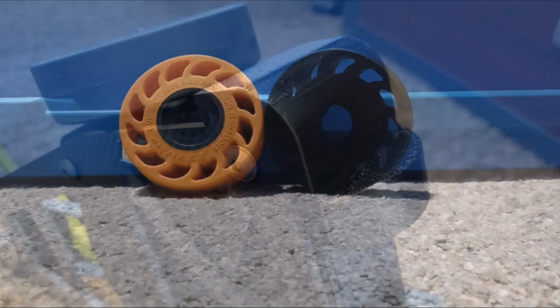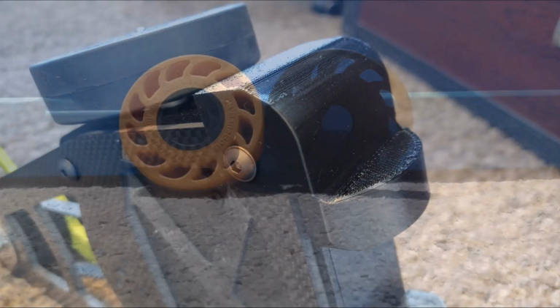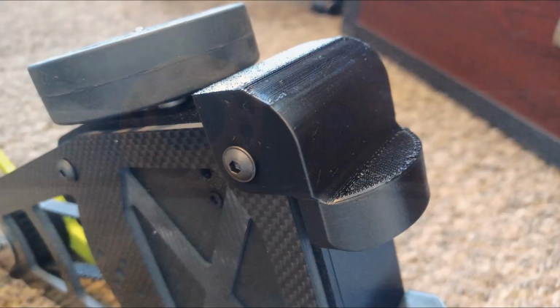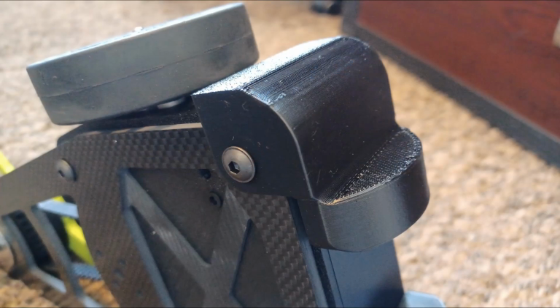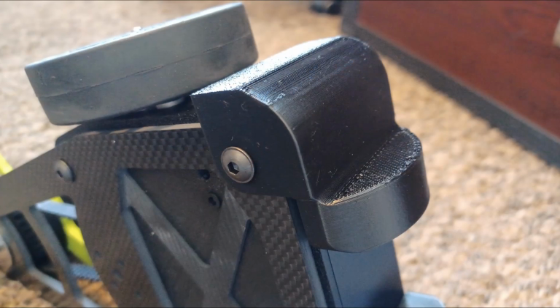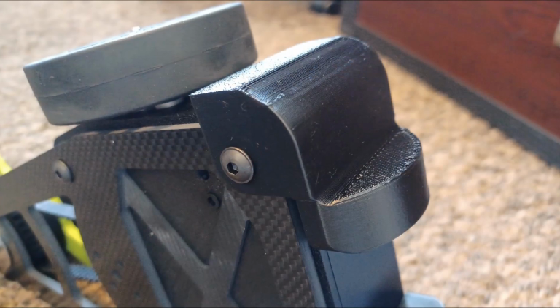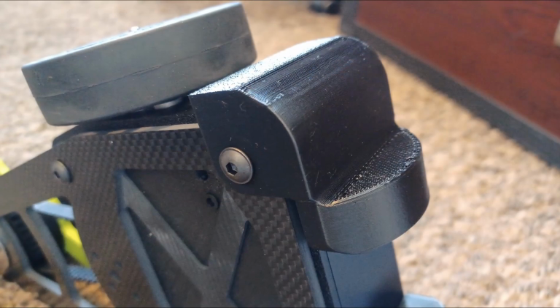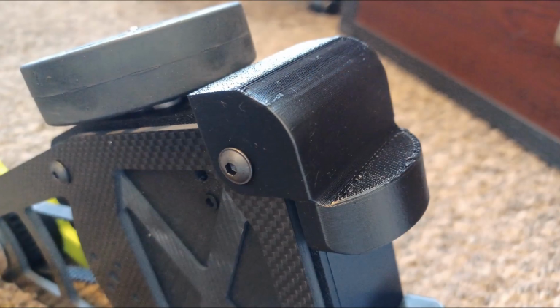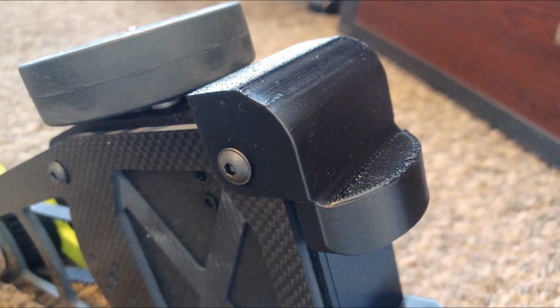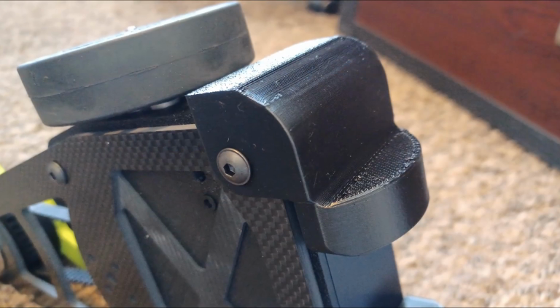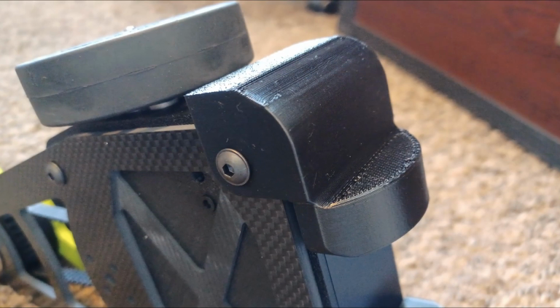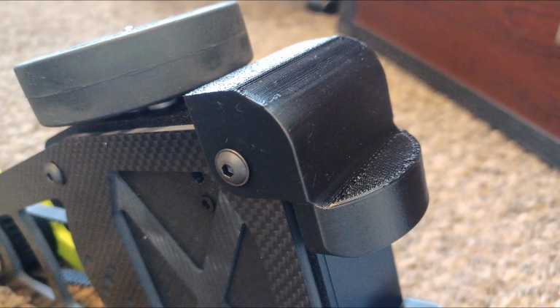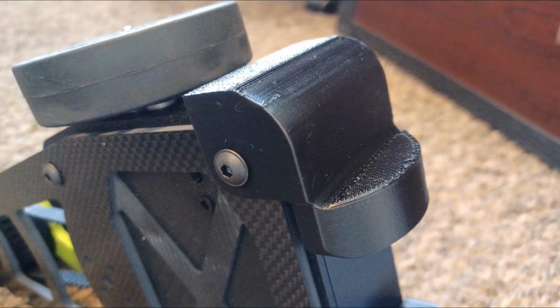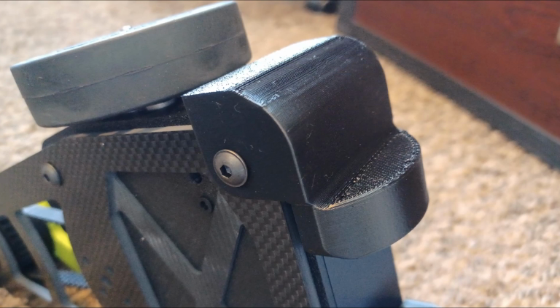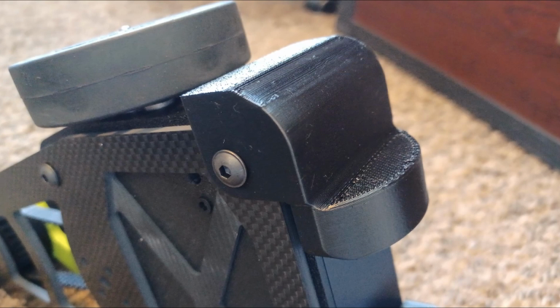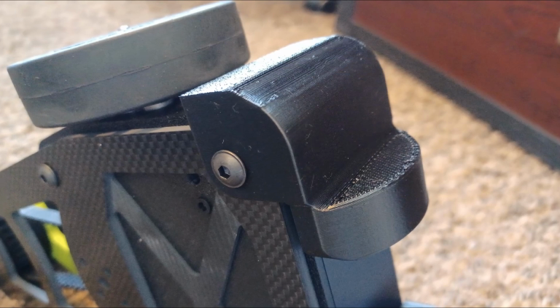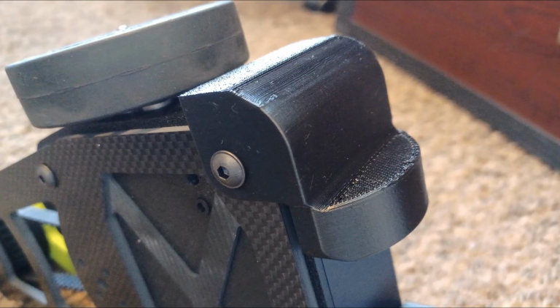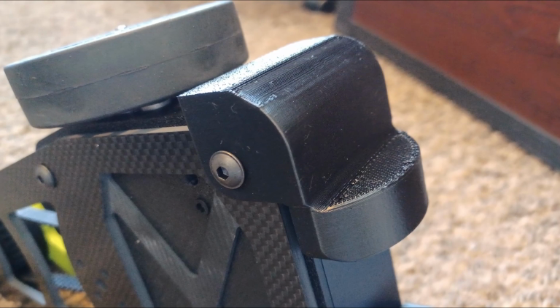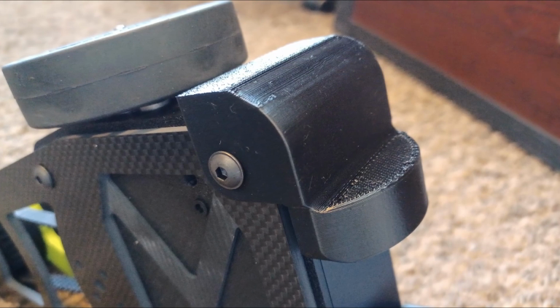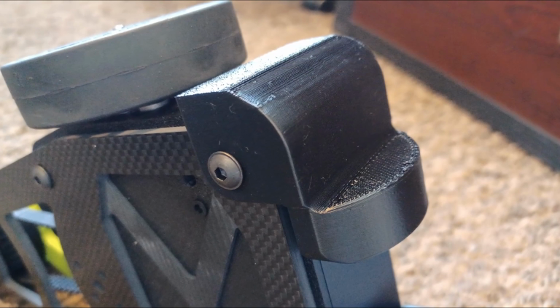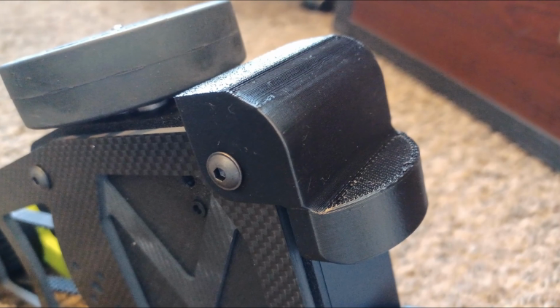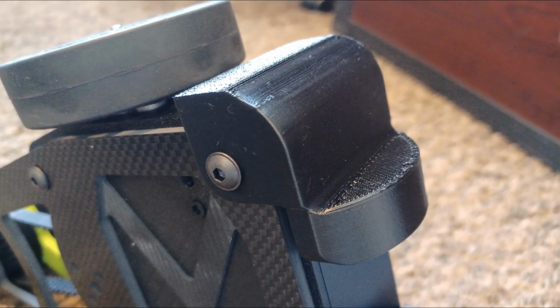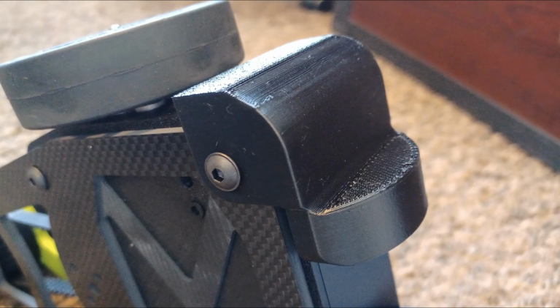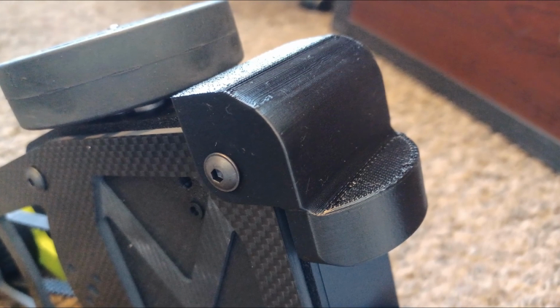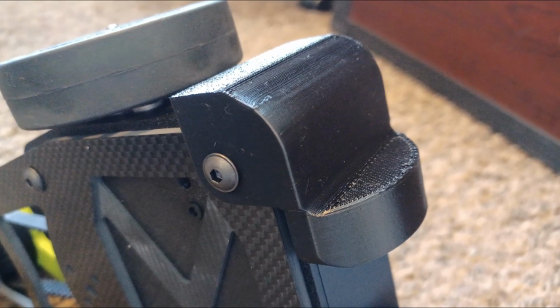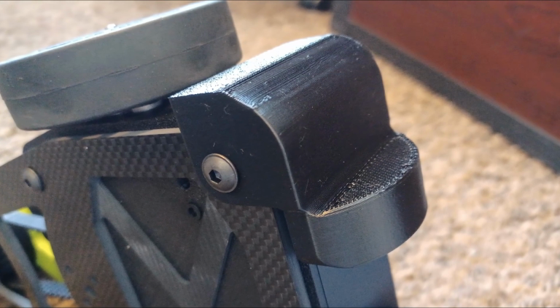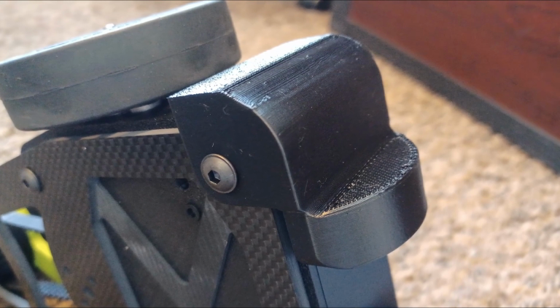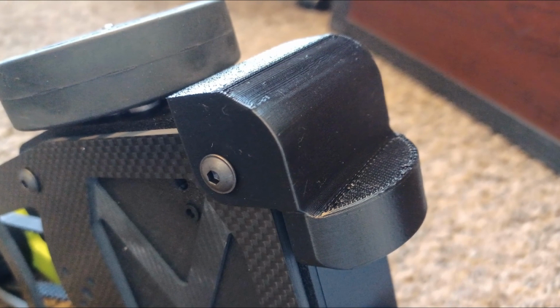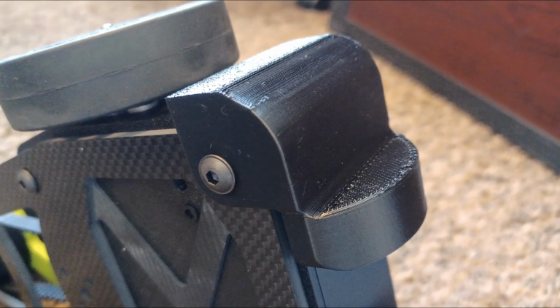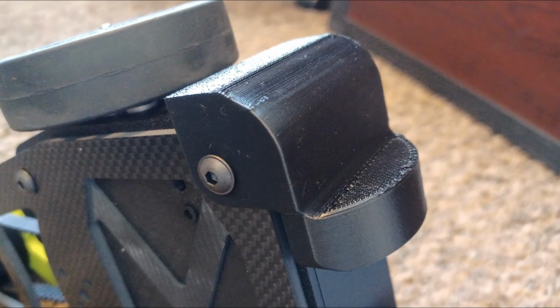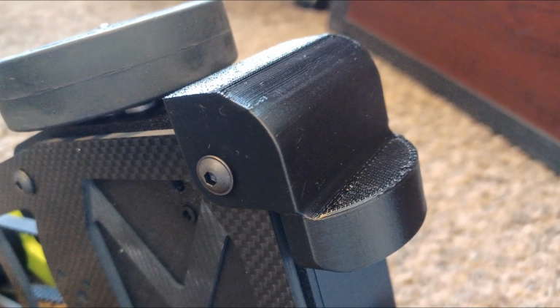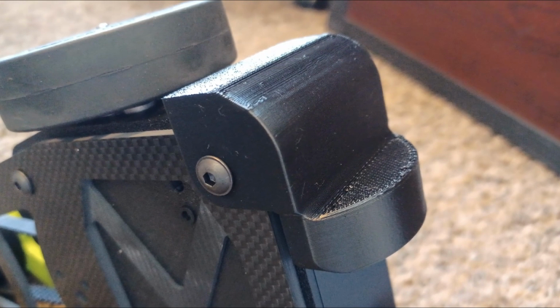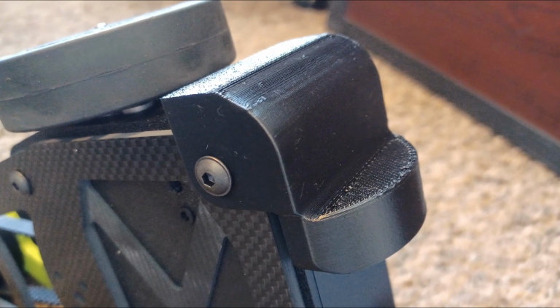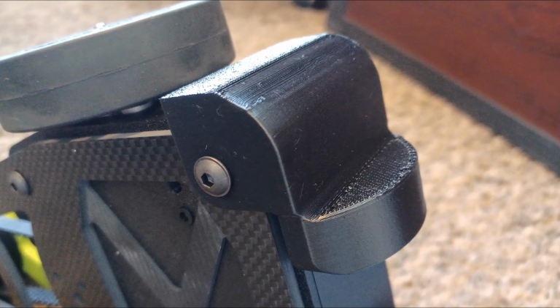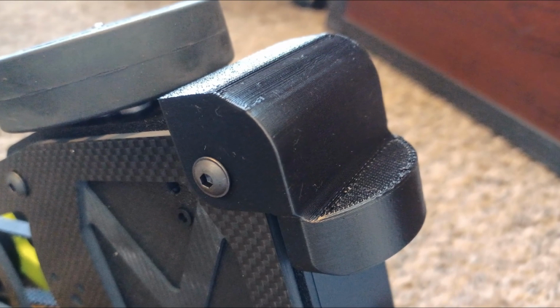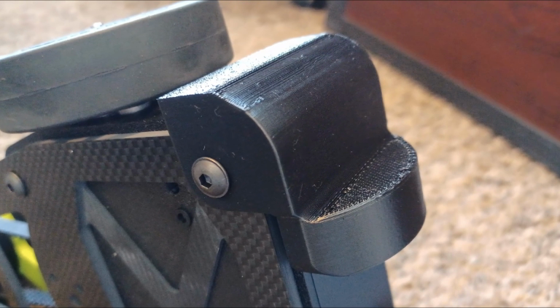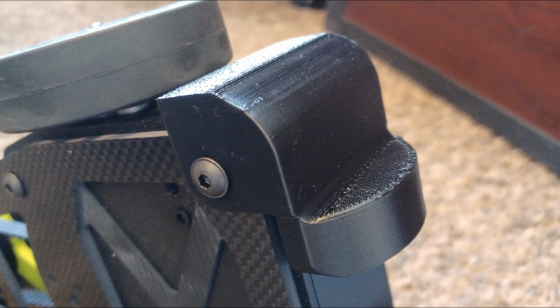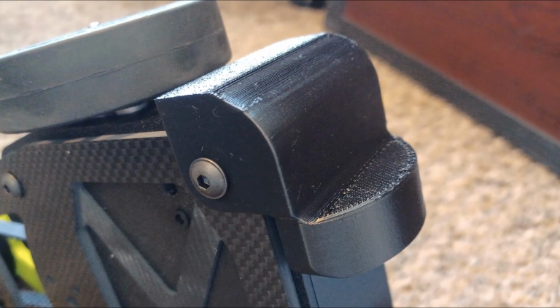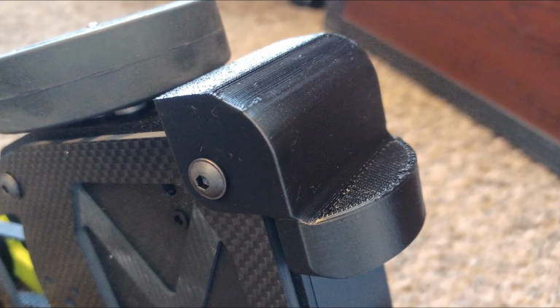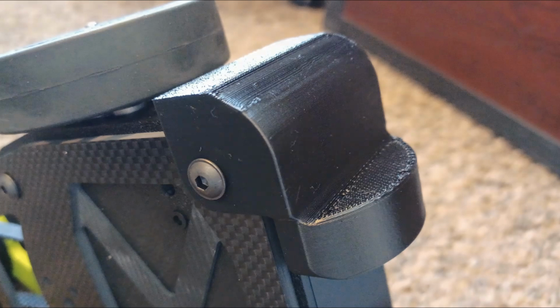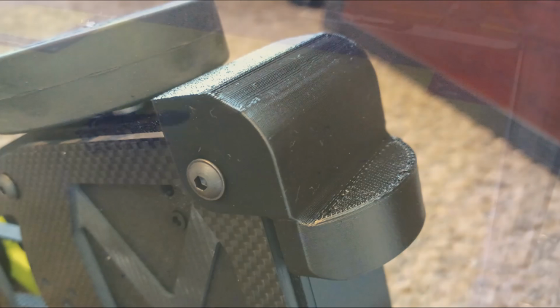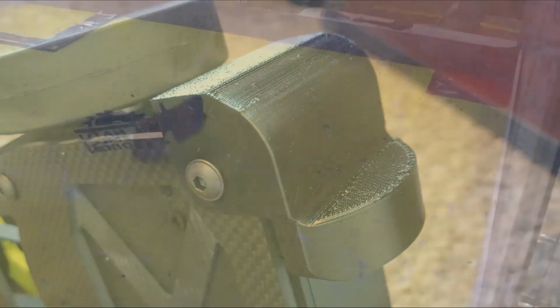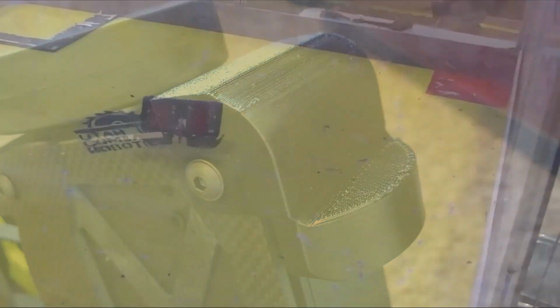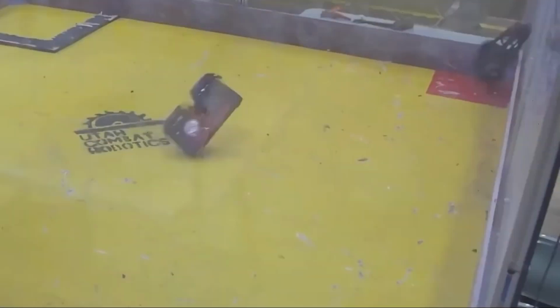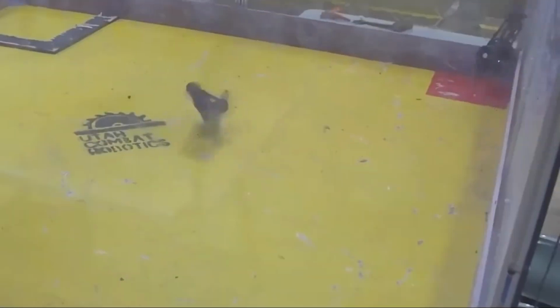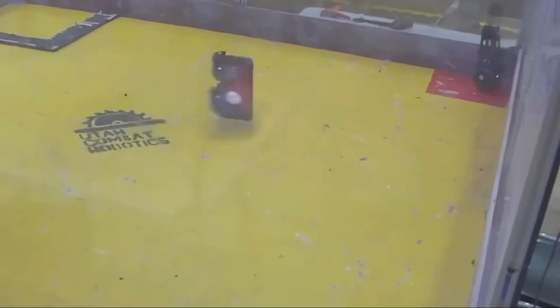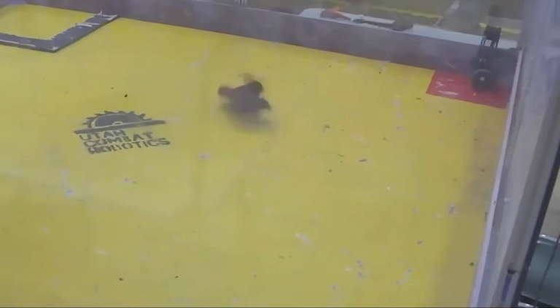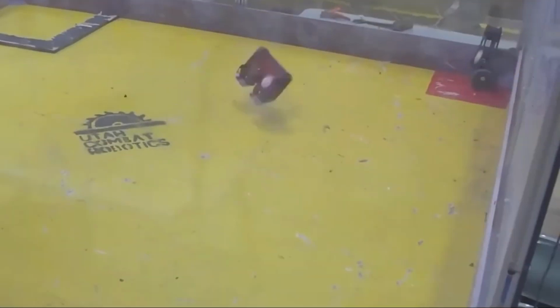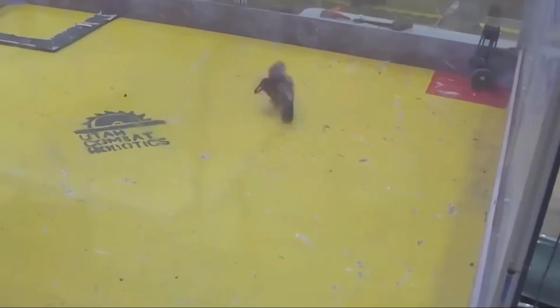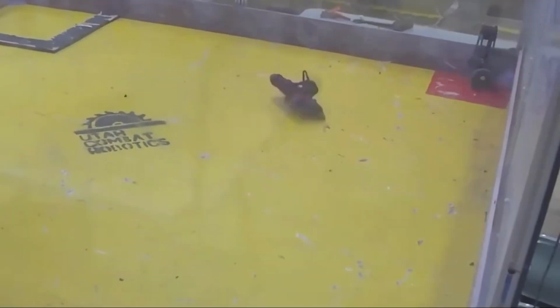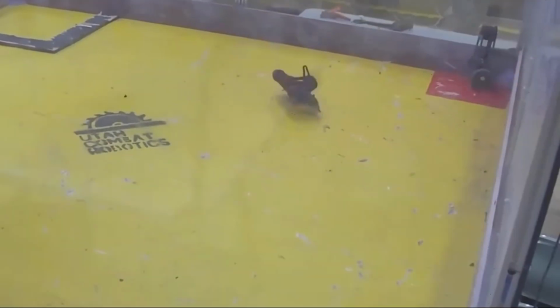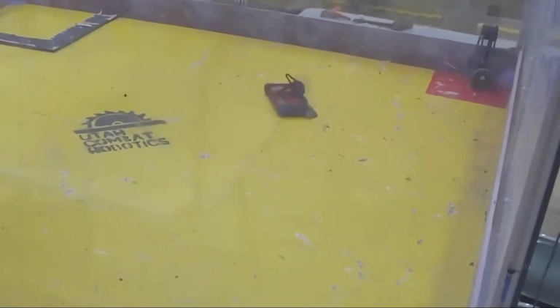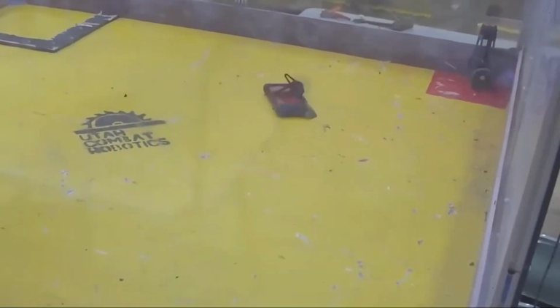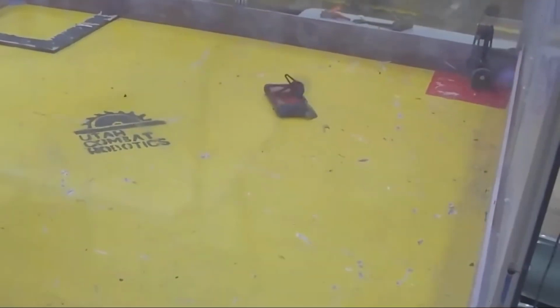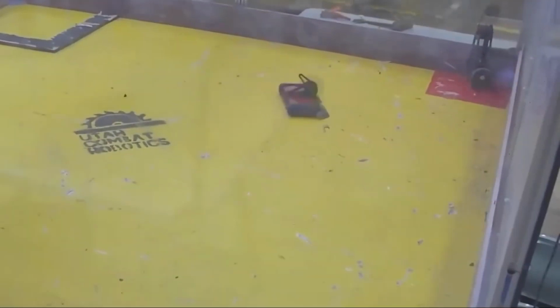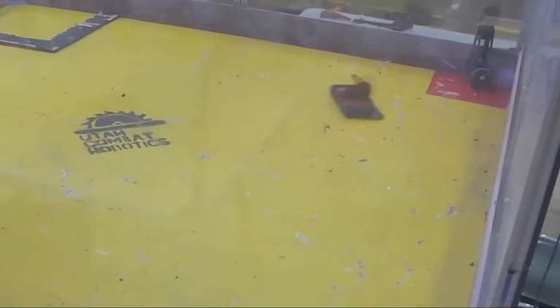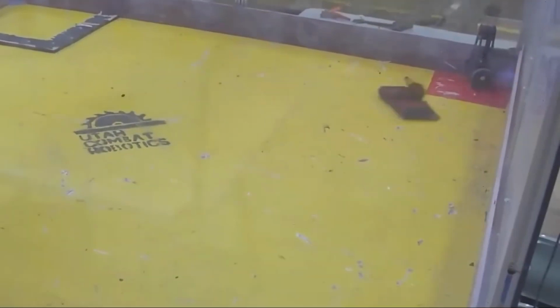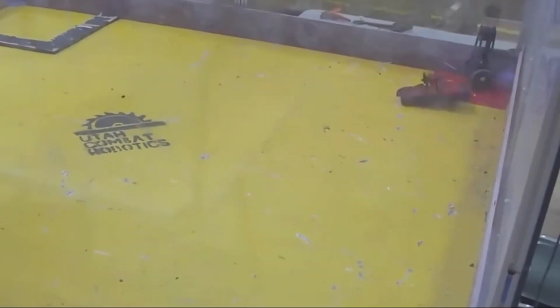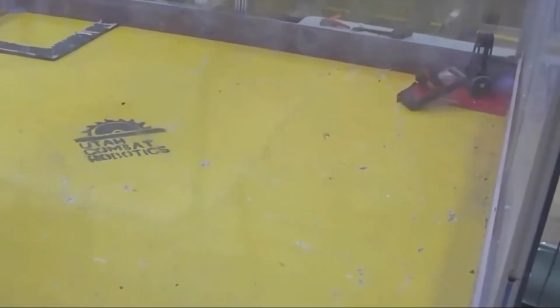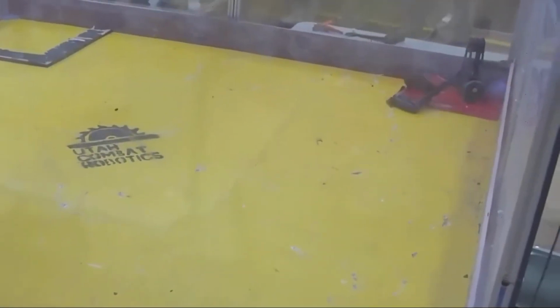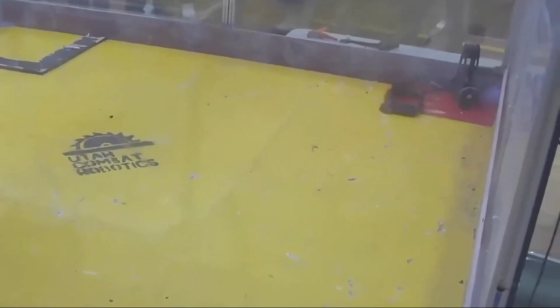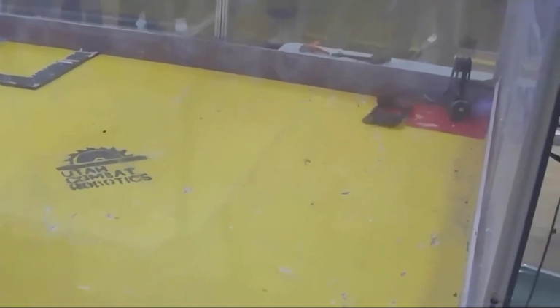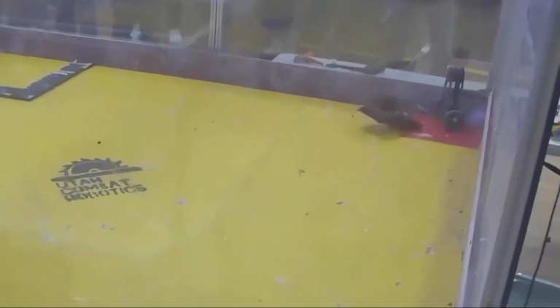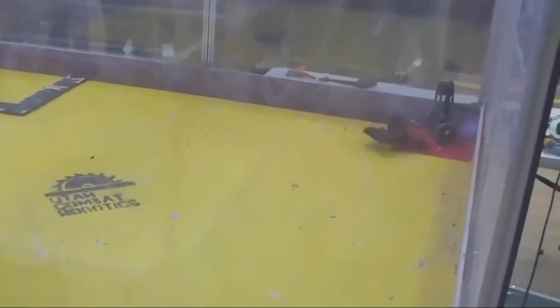I also designed and printed some new rear guards. These are mainly to stop my robot from doing the thing, but they also act as additional armor.